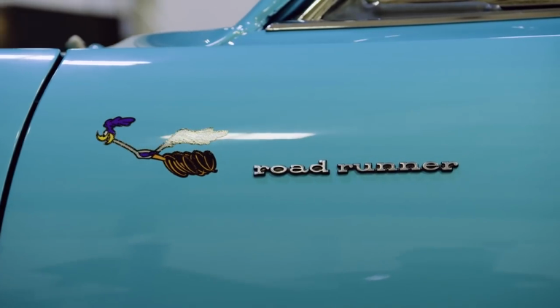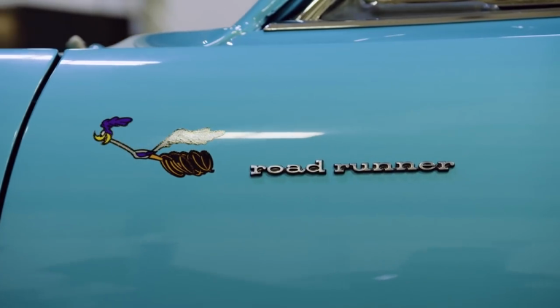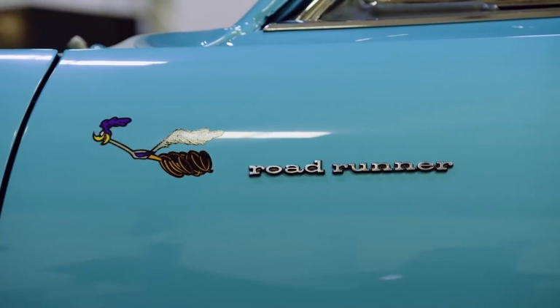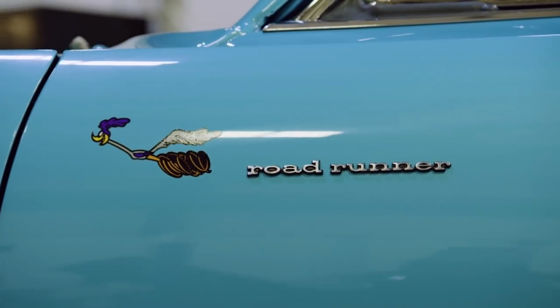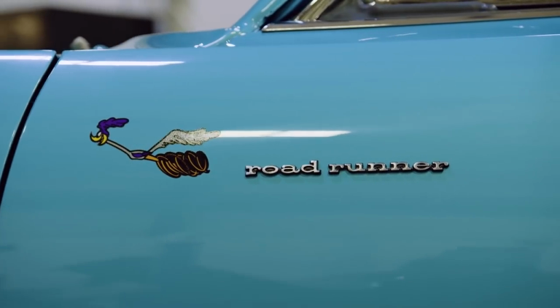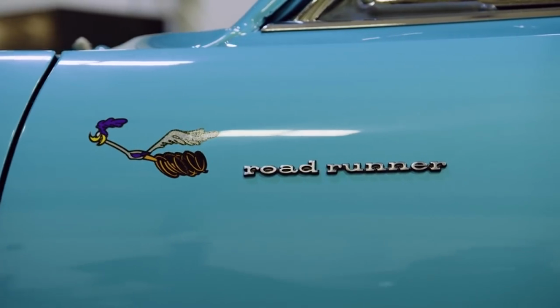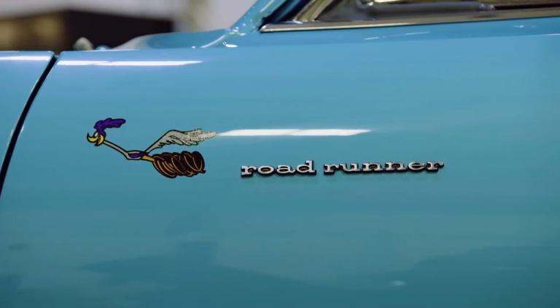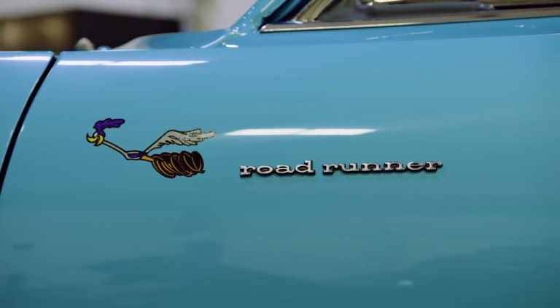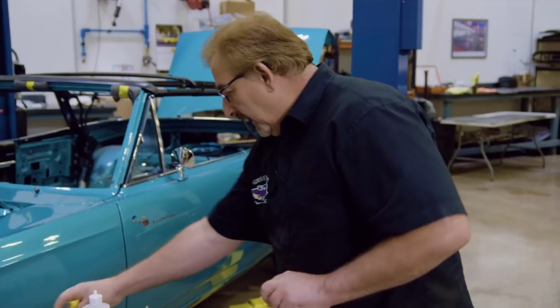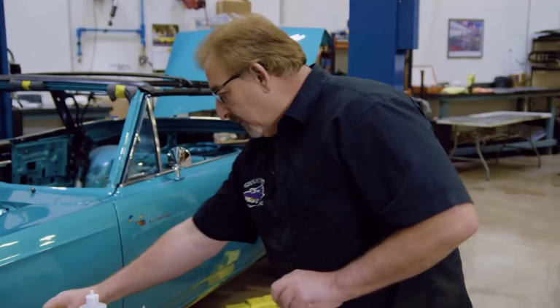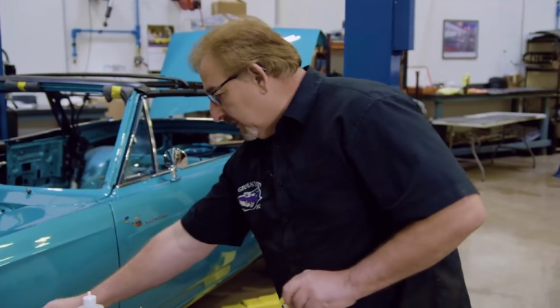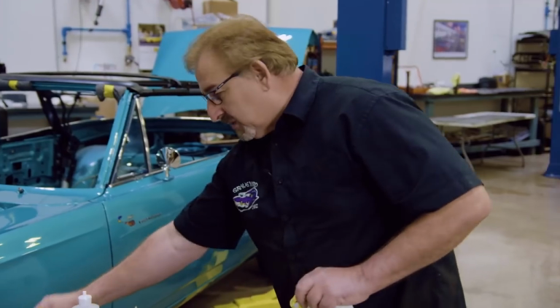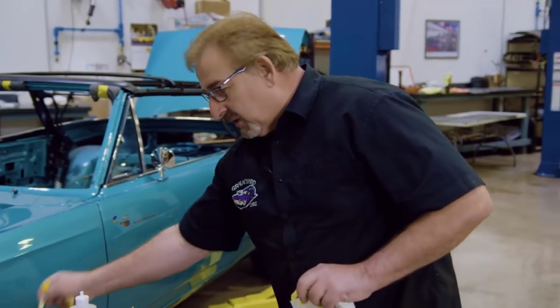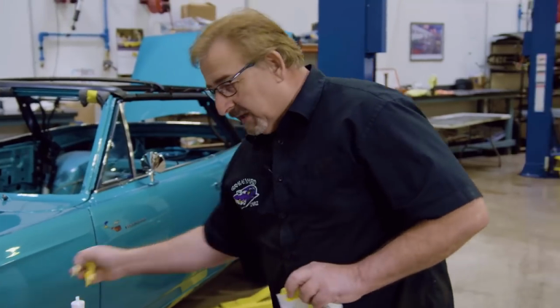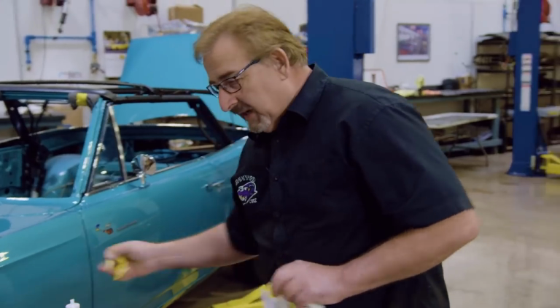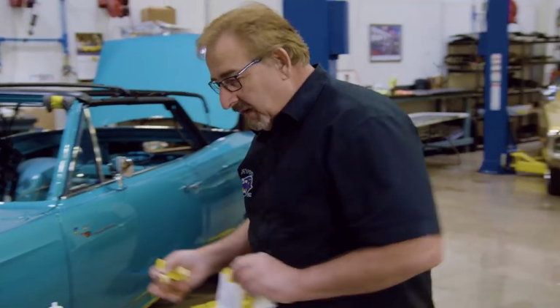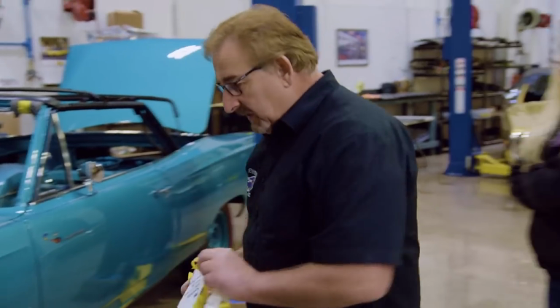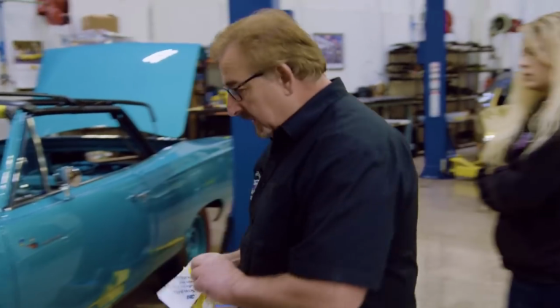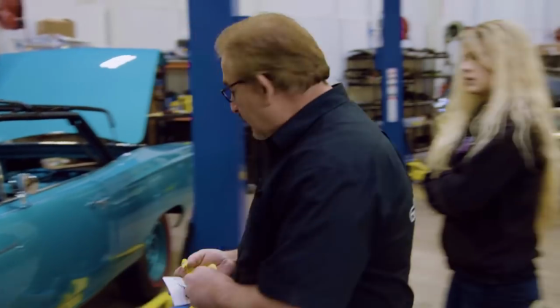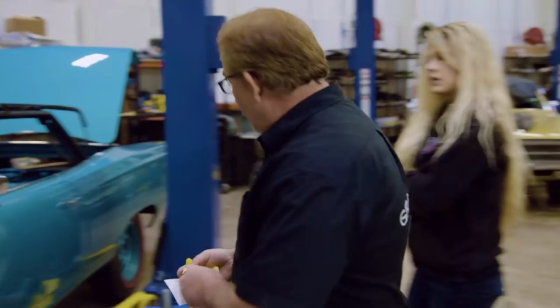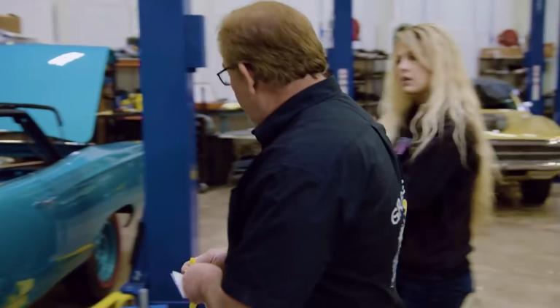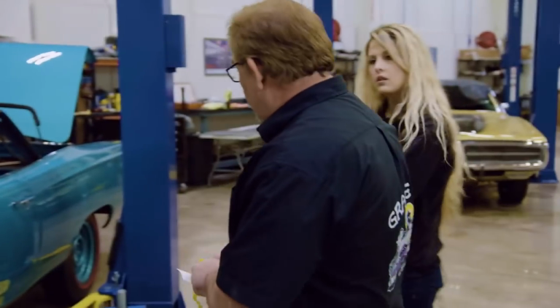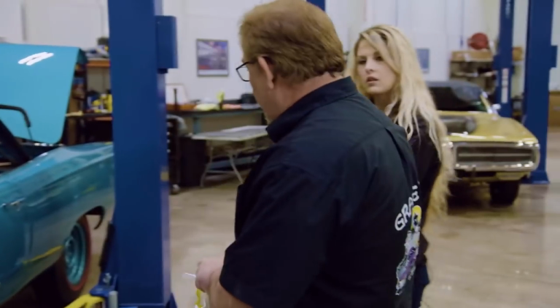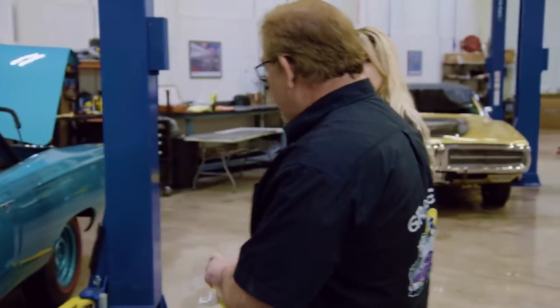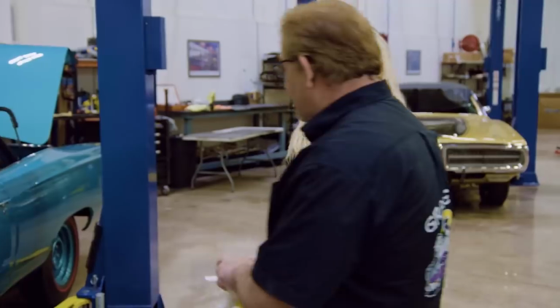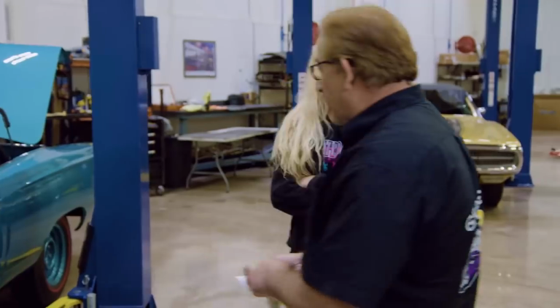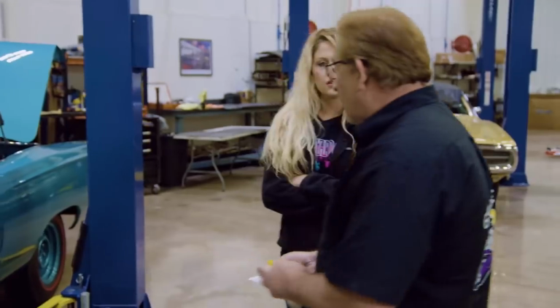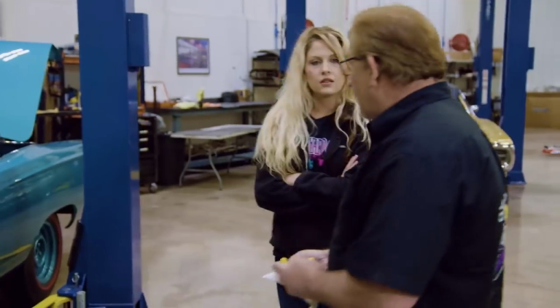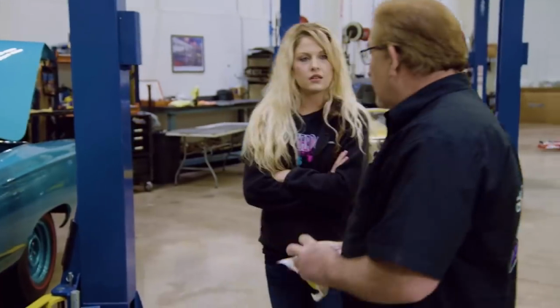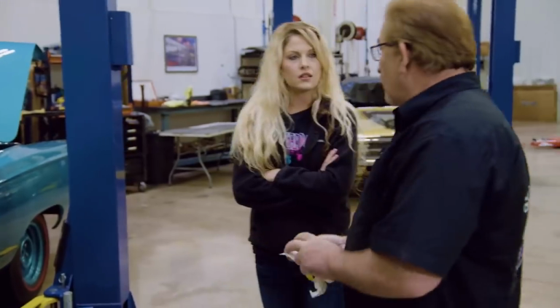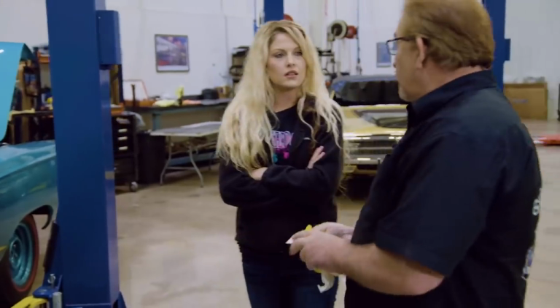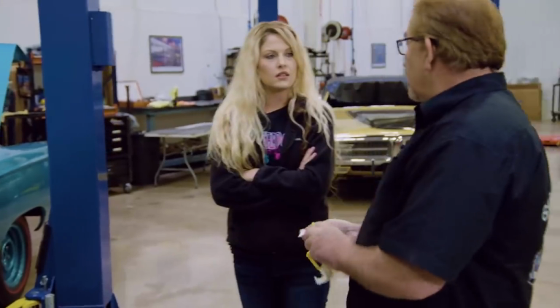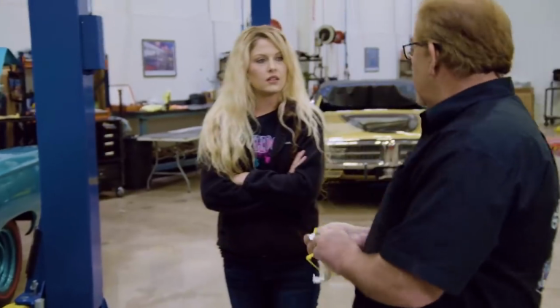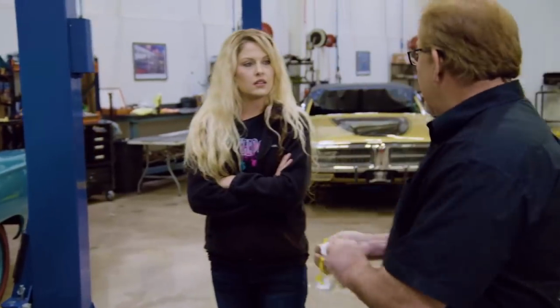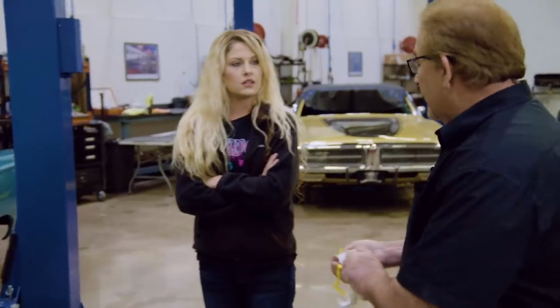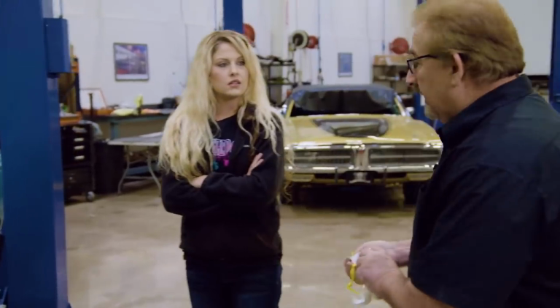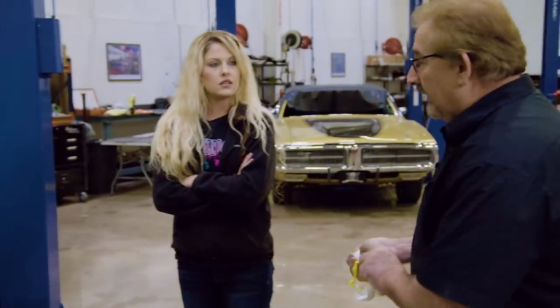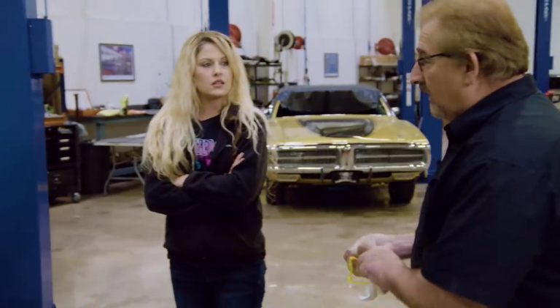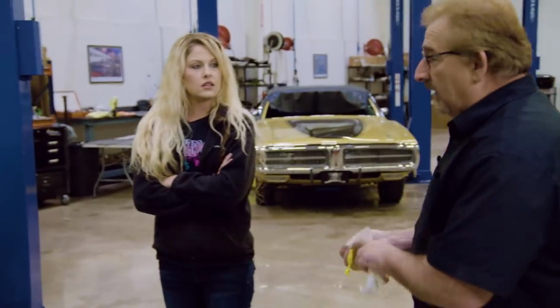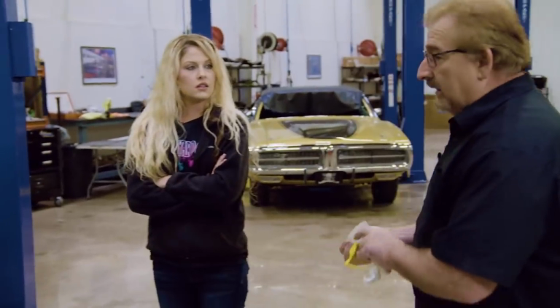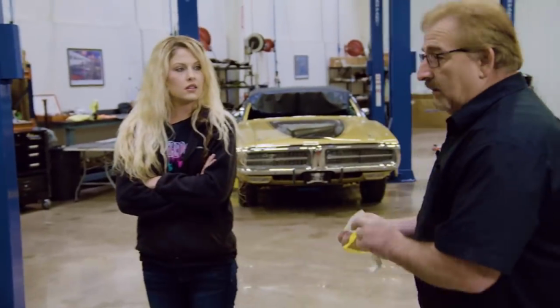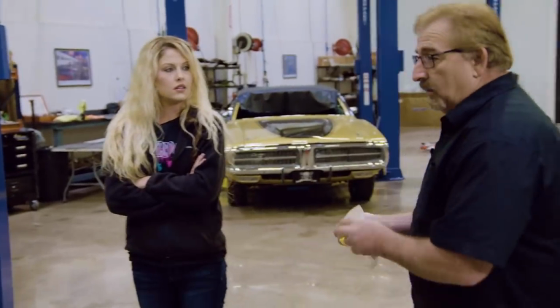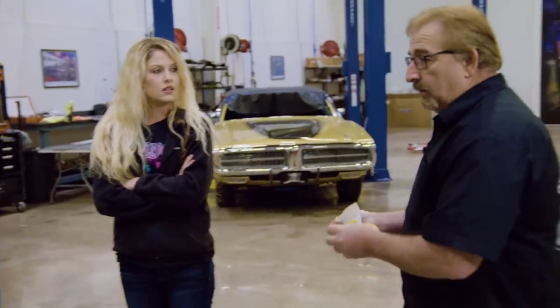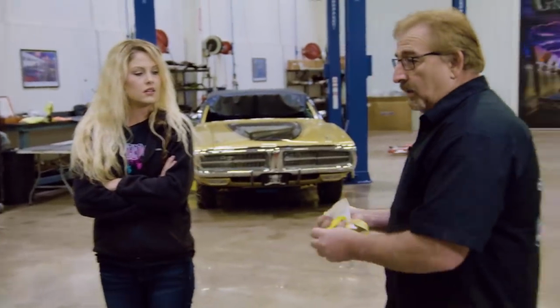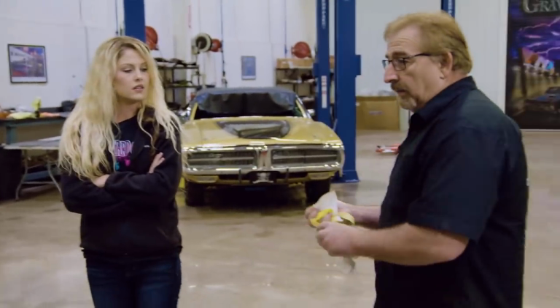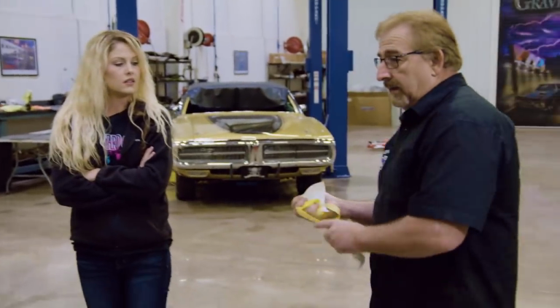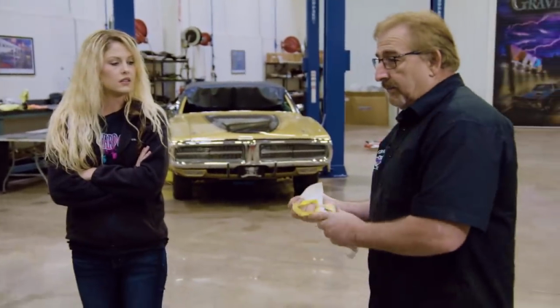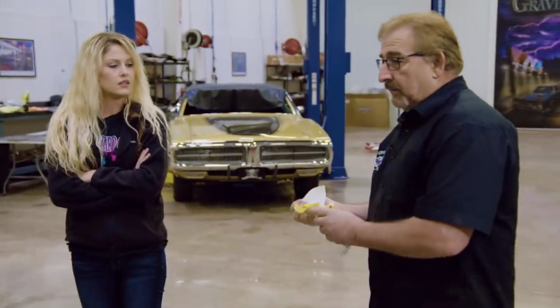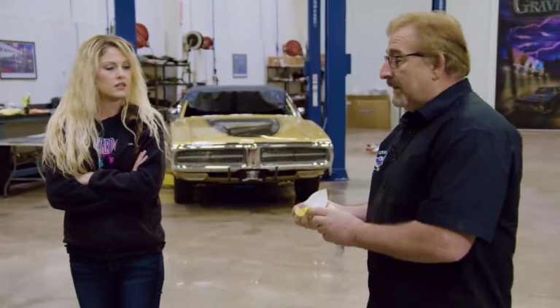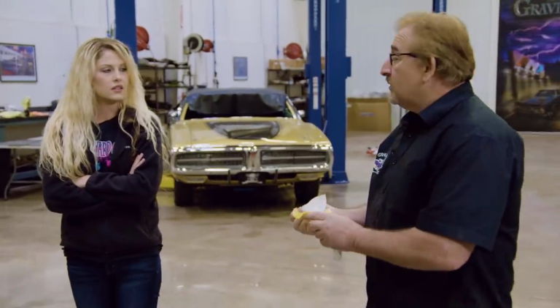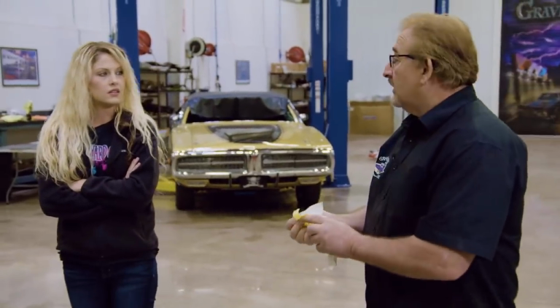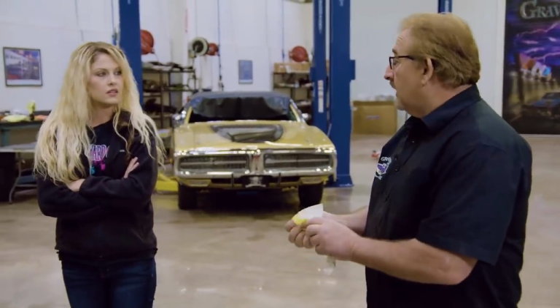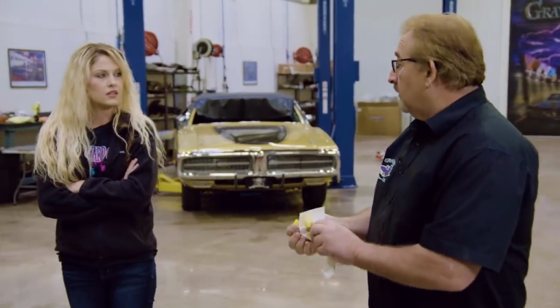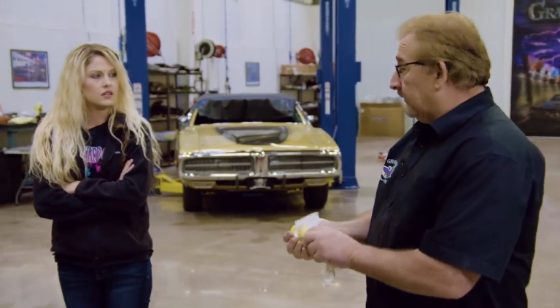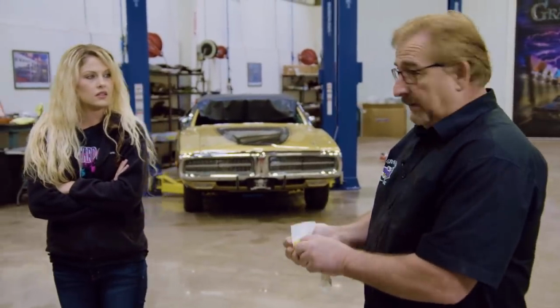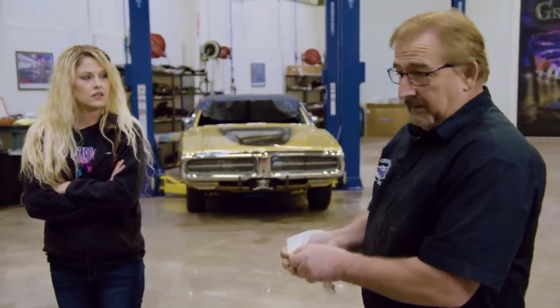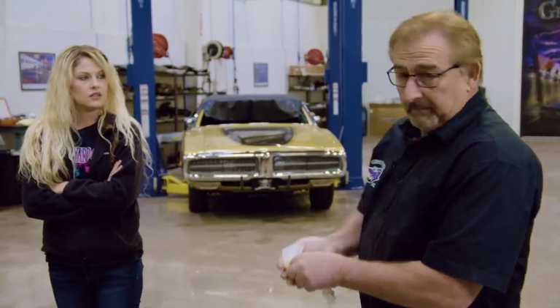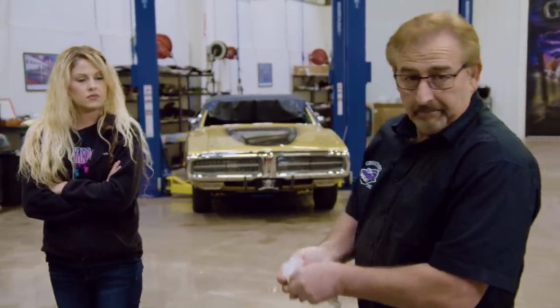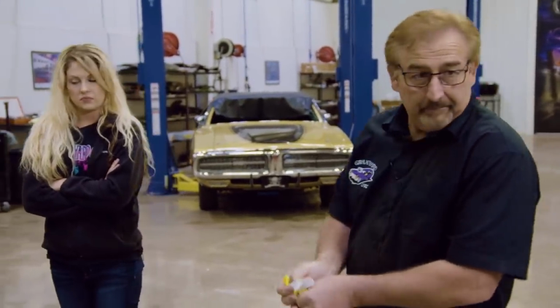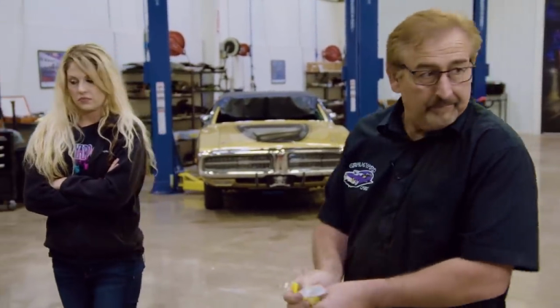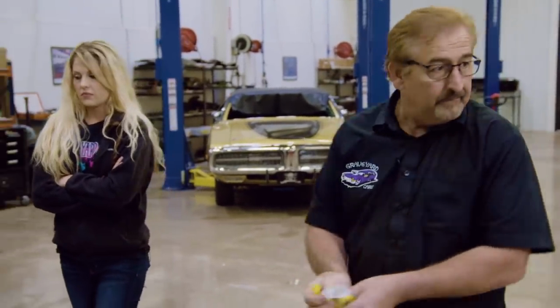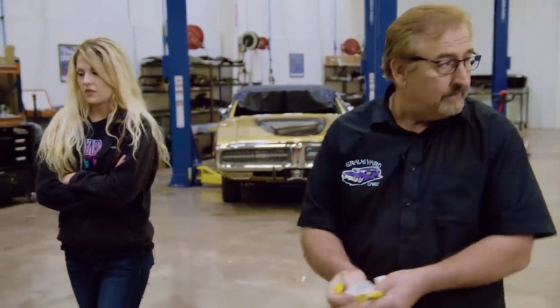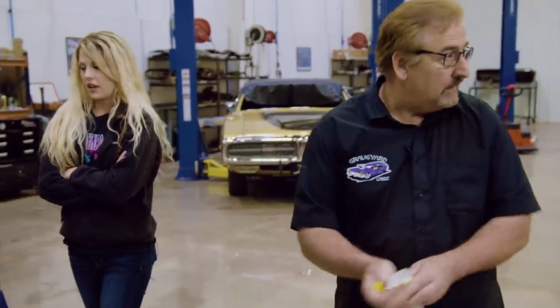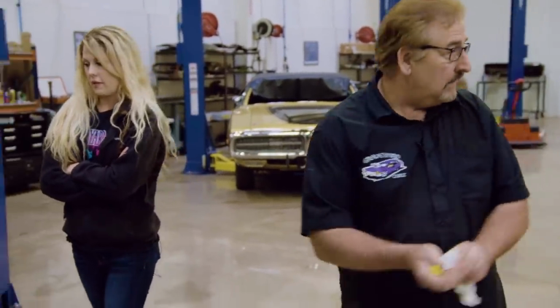Okay, so that one's good. Let's go put the other side on, then we'll put the deck lid on, and then we'll put all the information labels on.